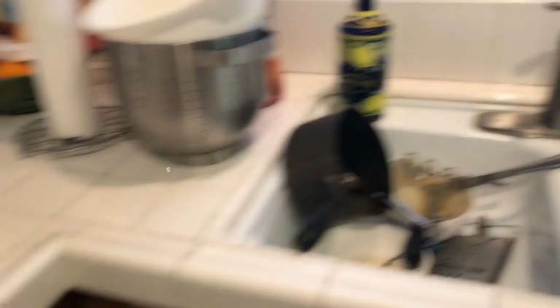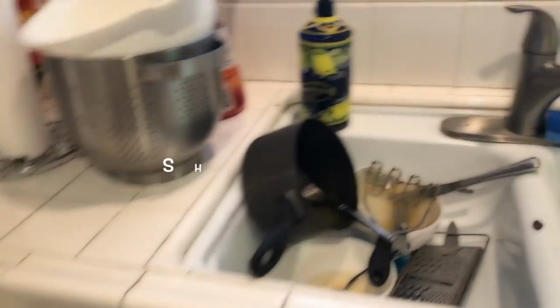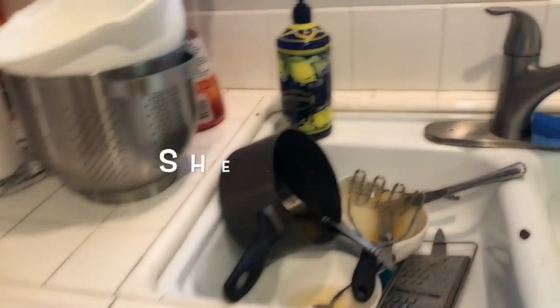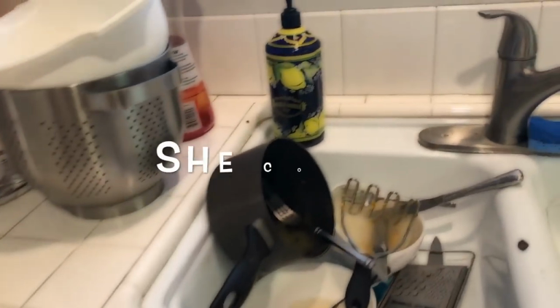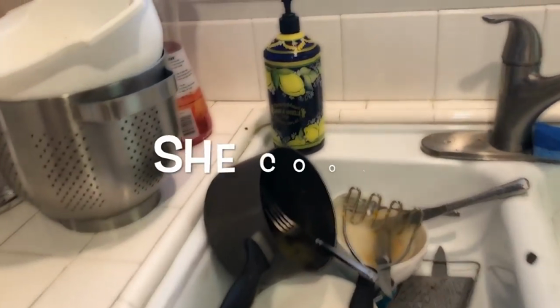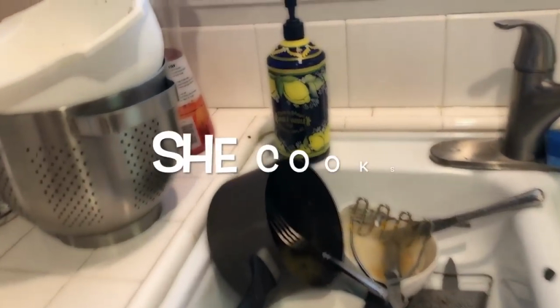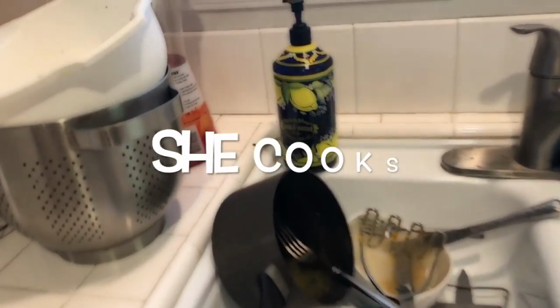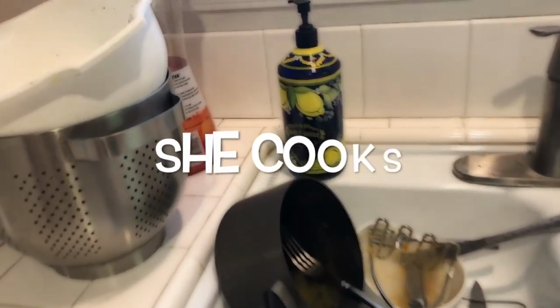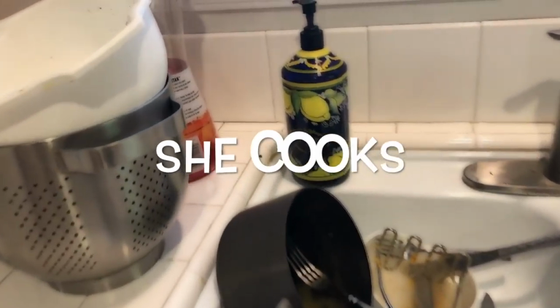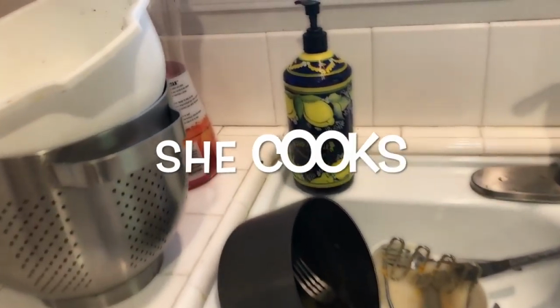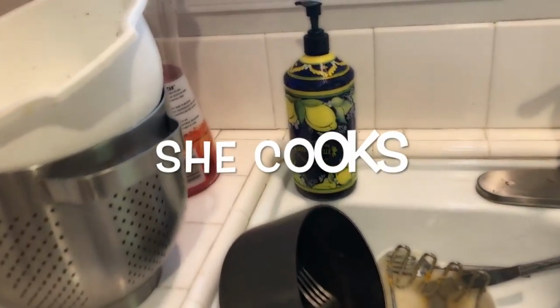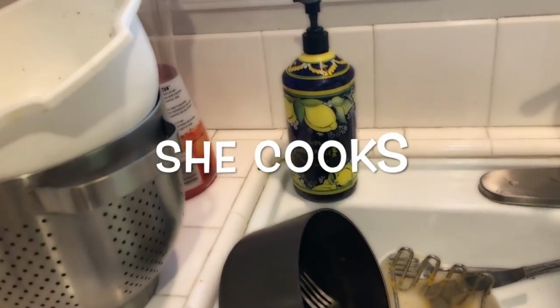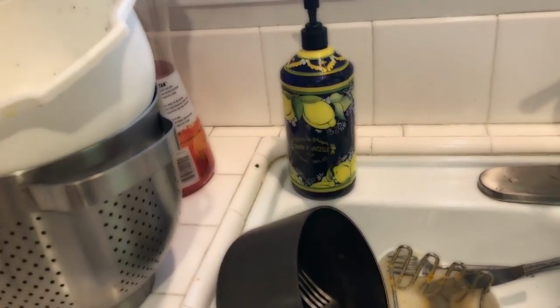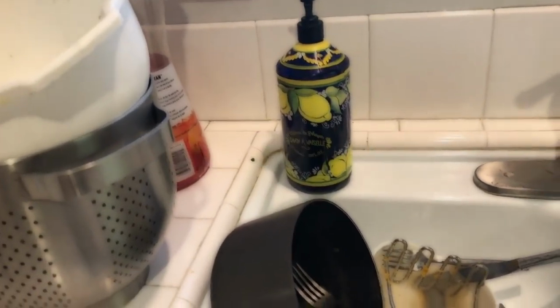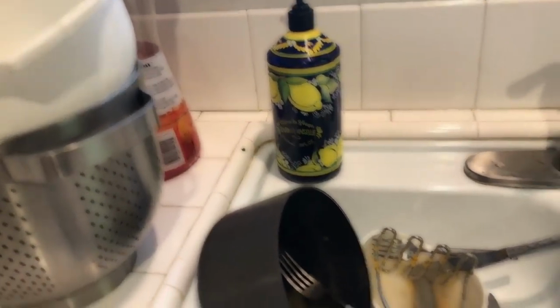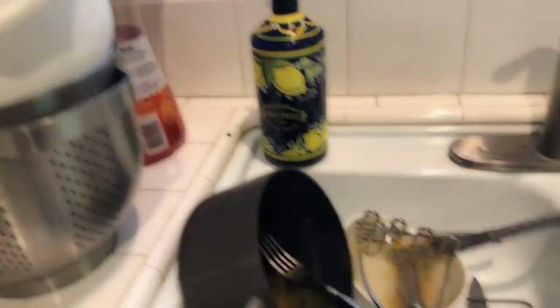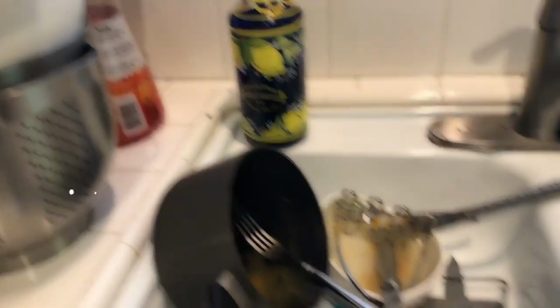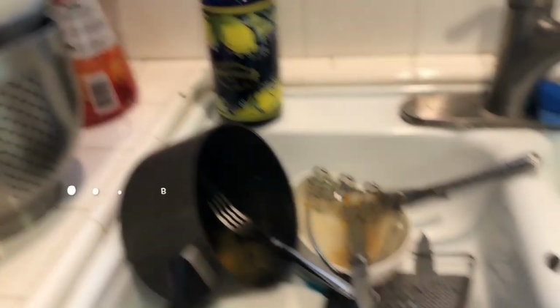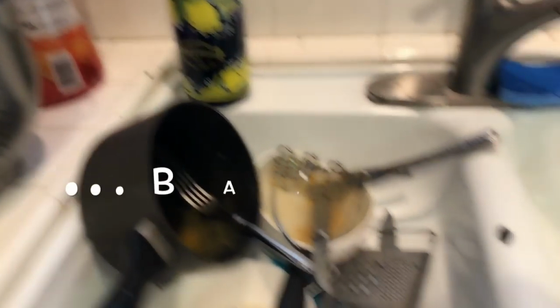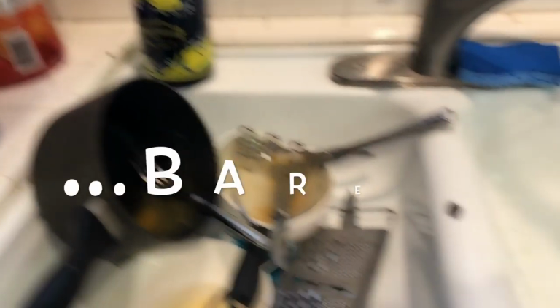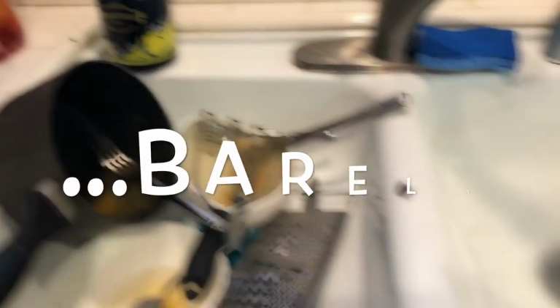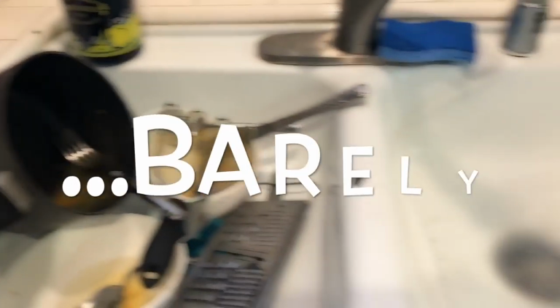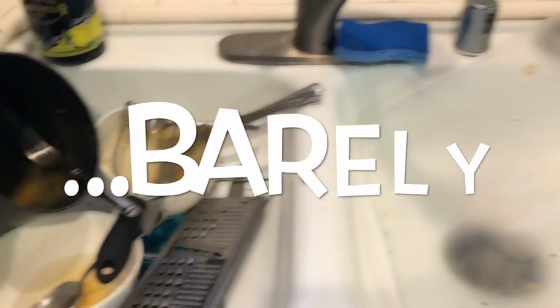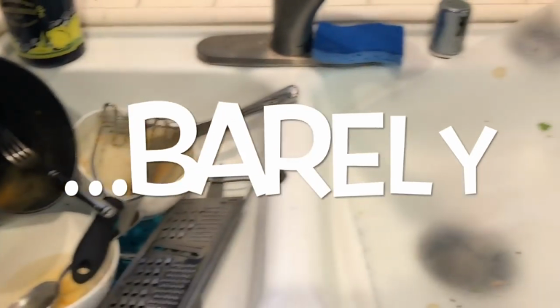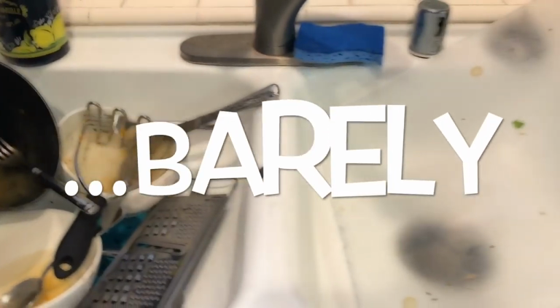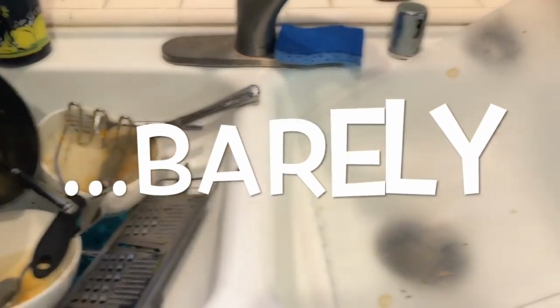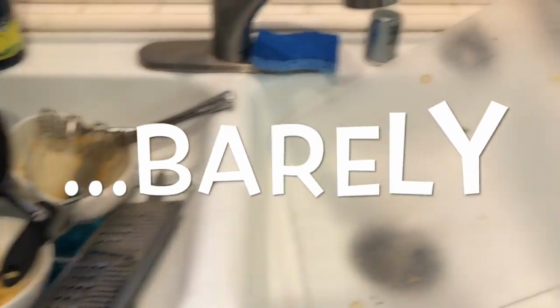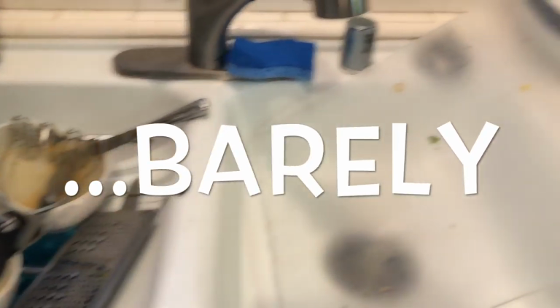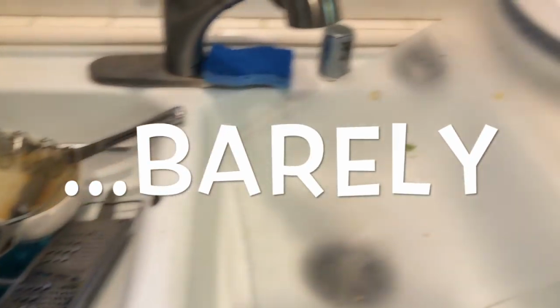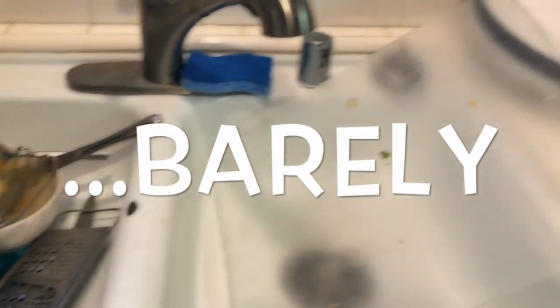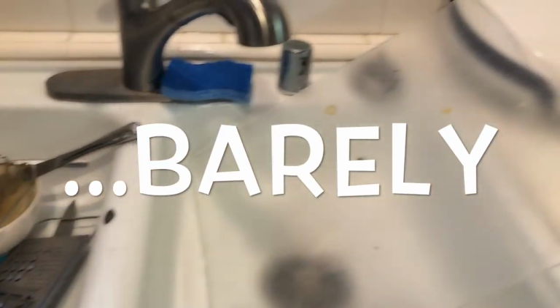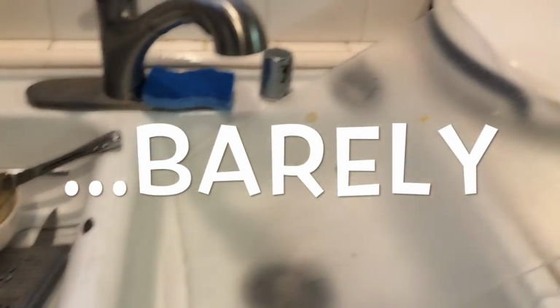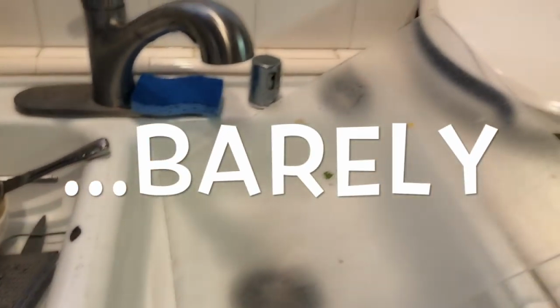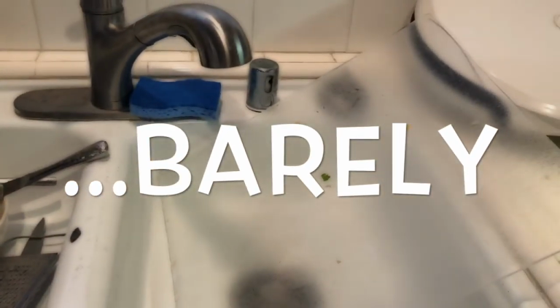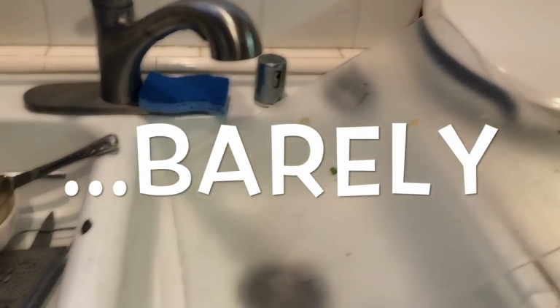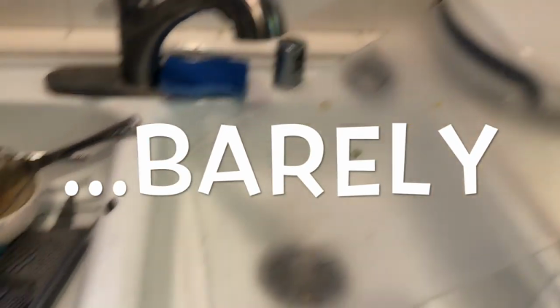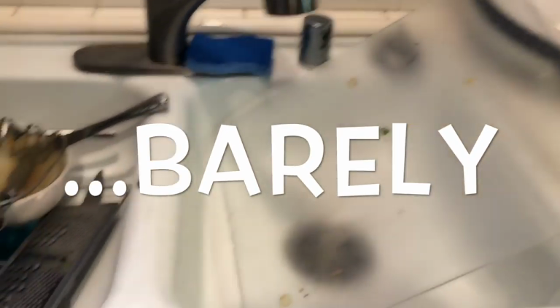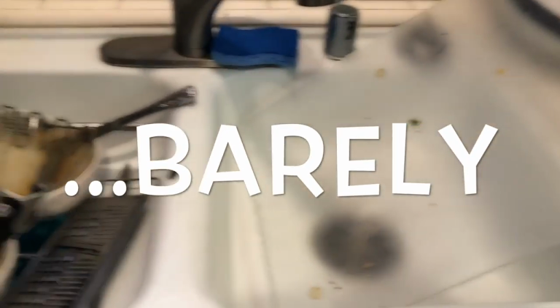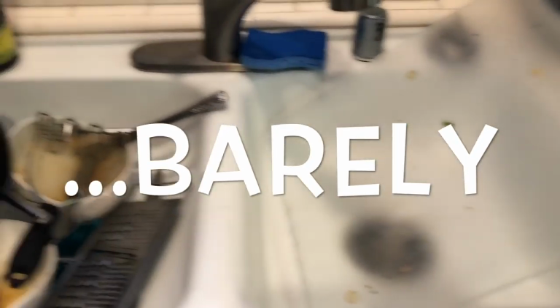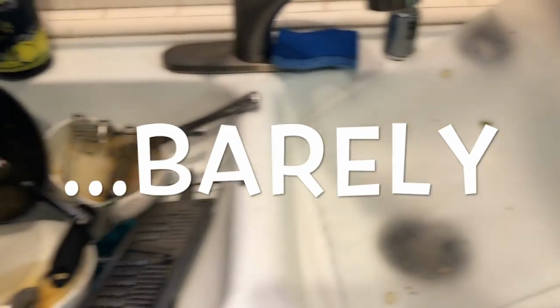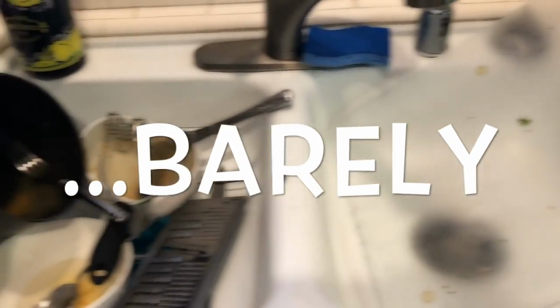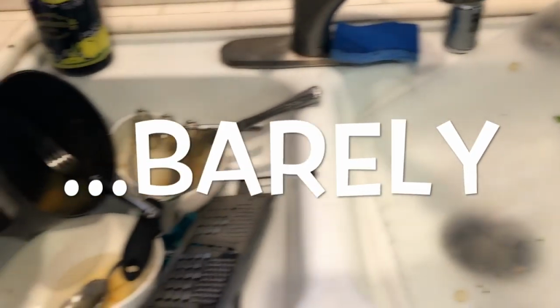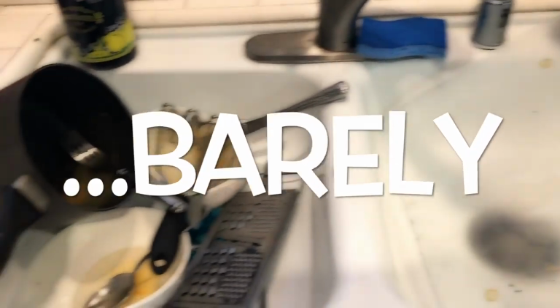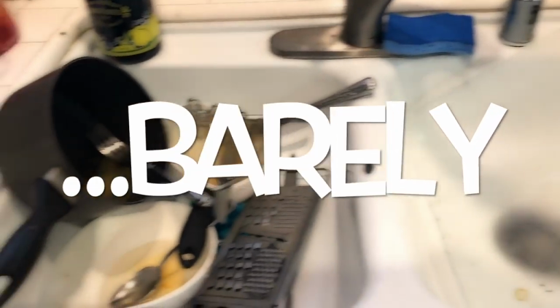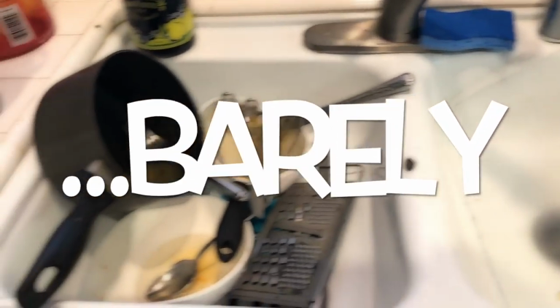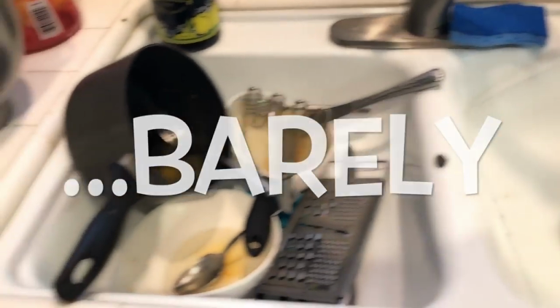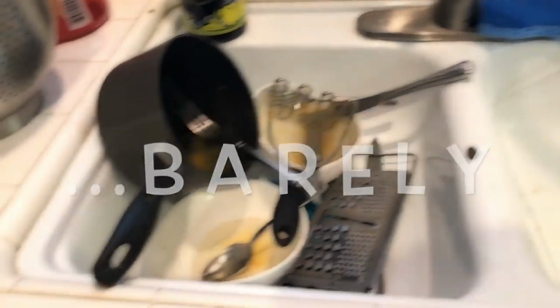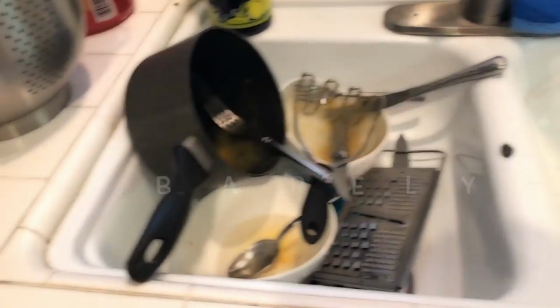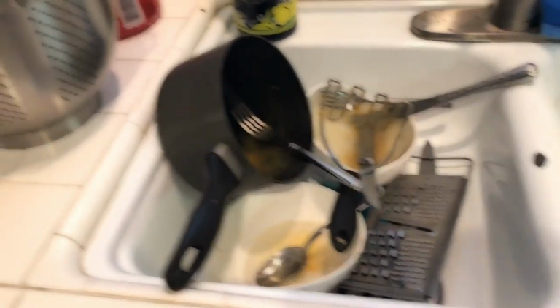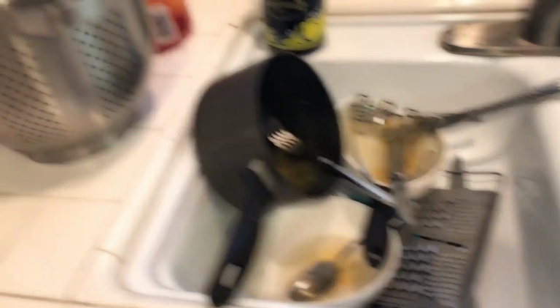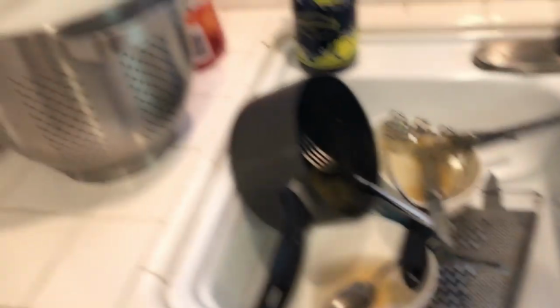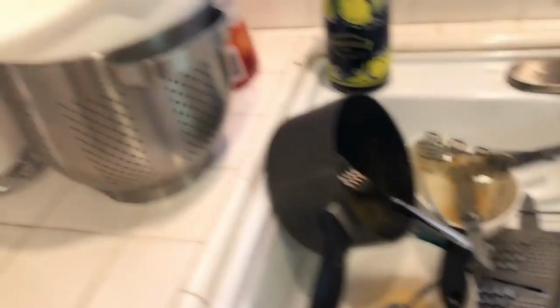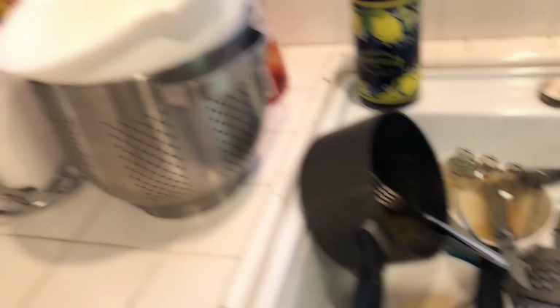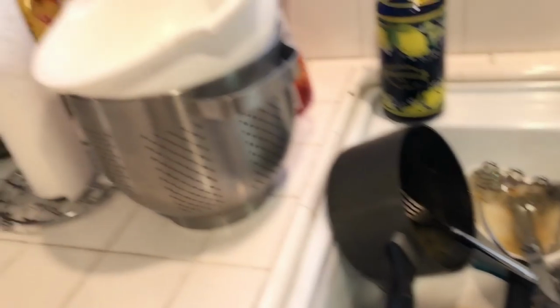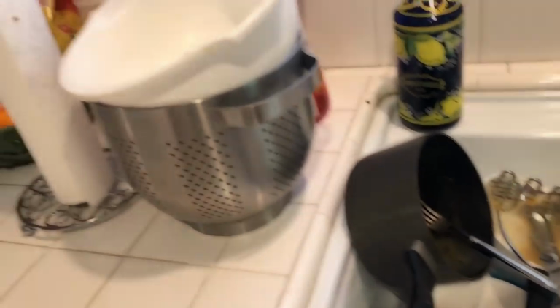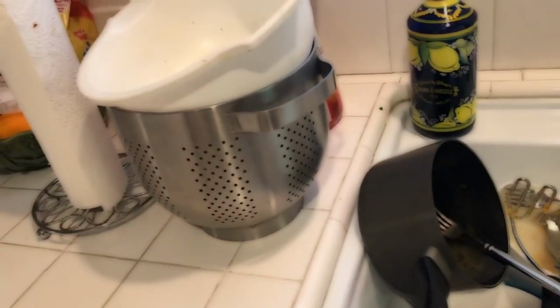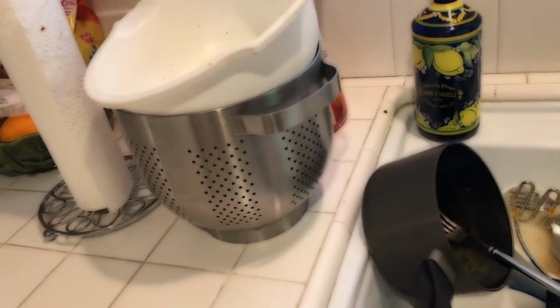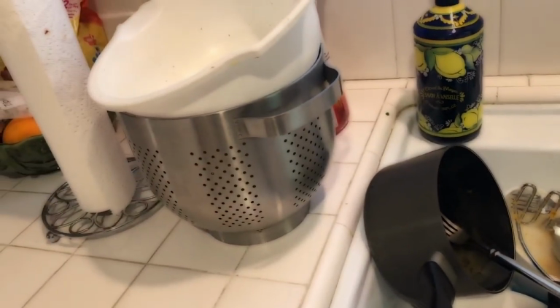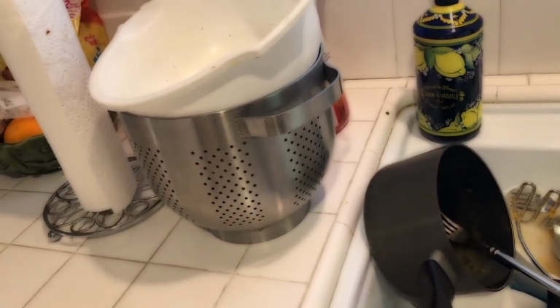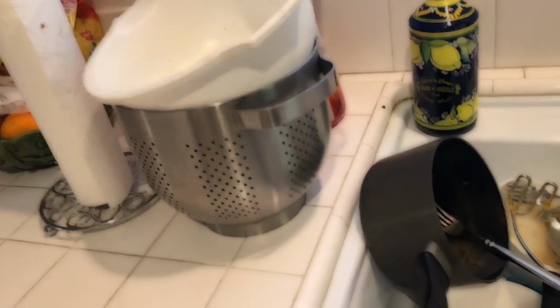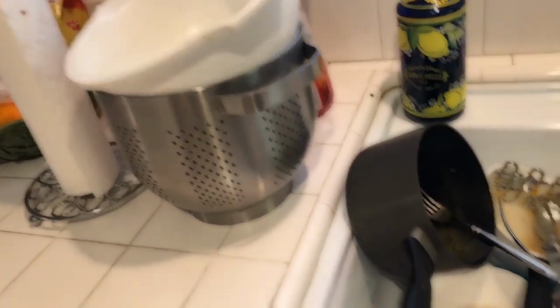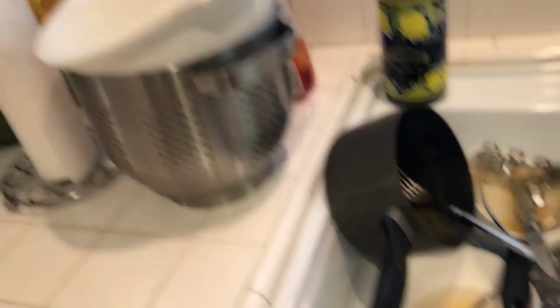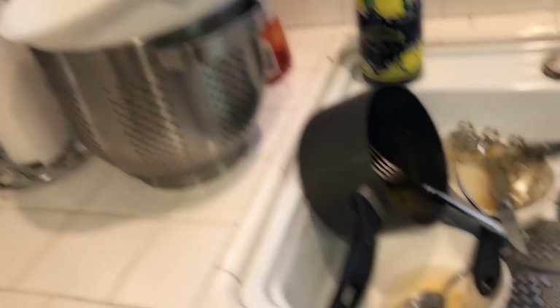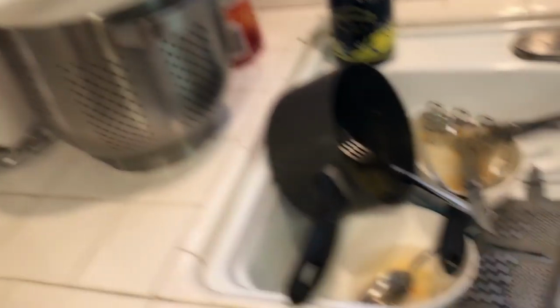Welcome to She Cooks Barely. I wish HelloFresh came with a teenager to wash these dishes.